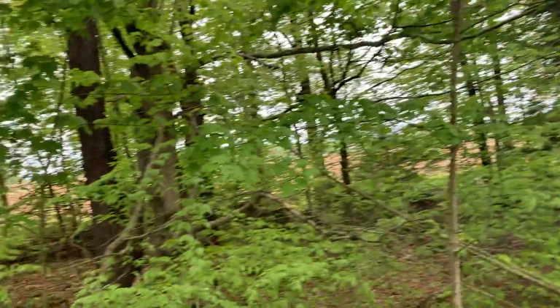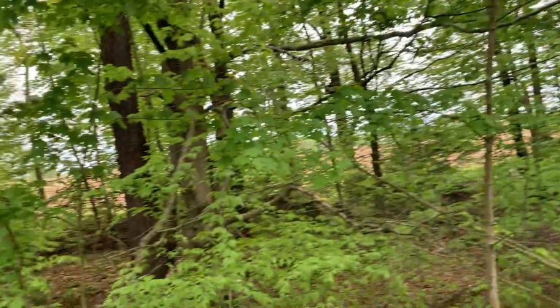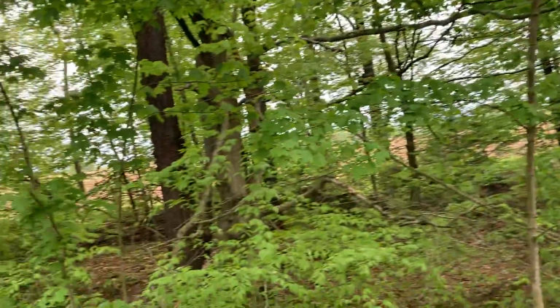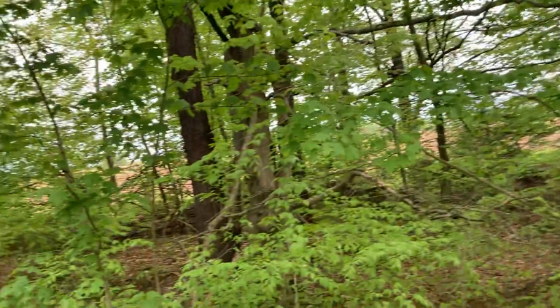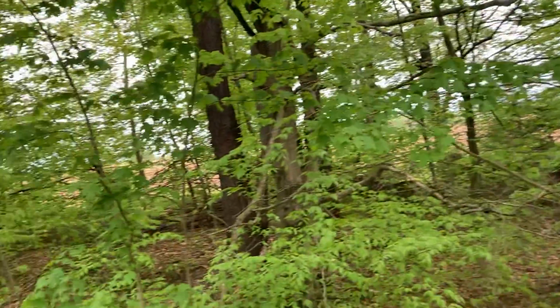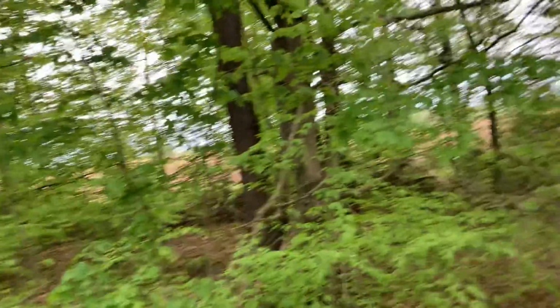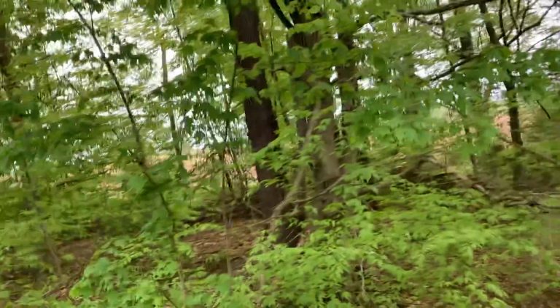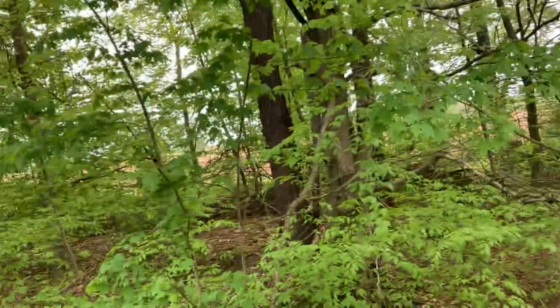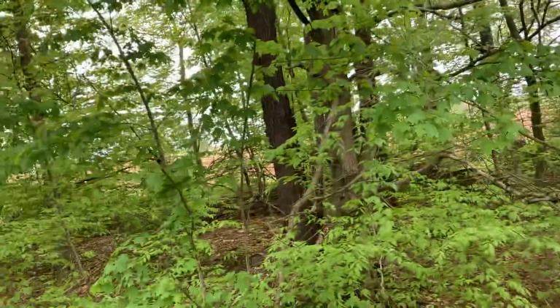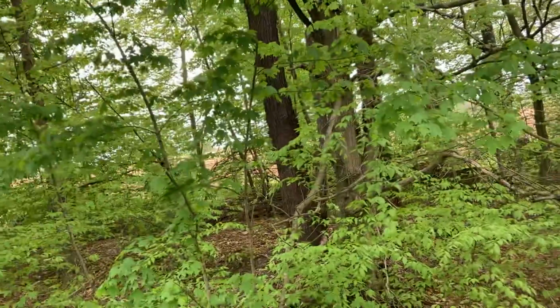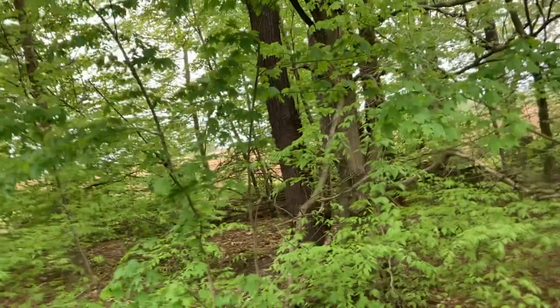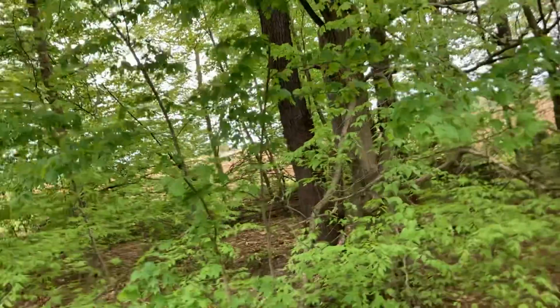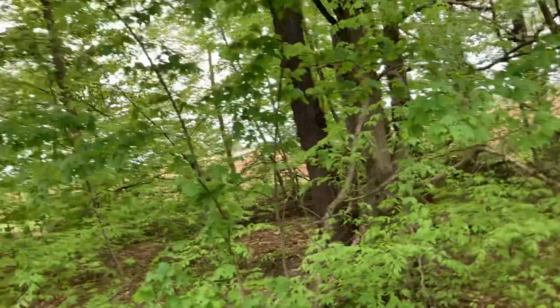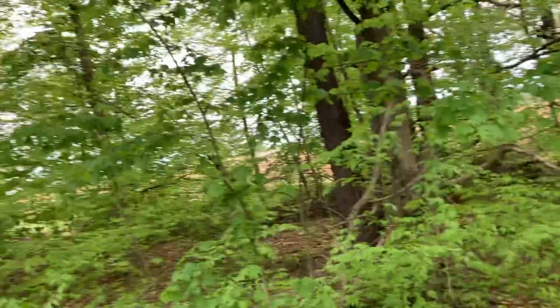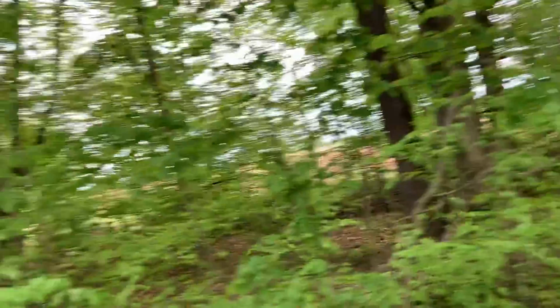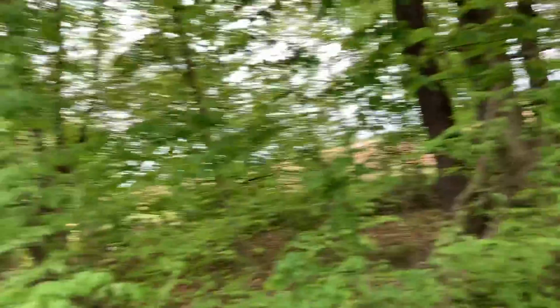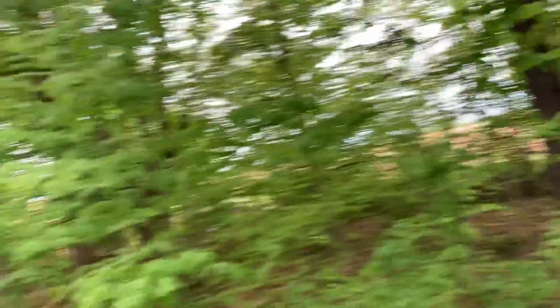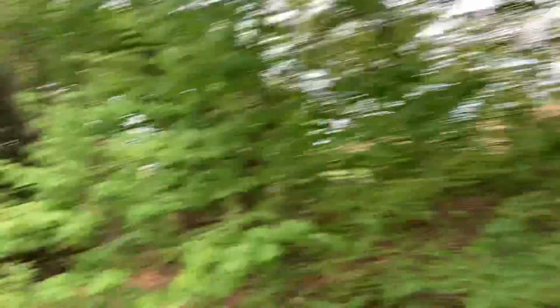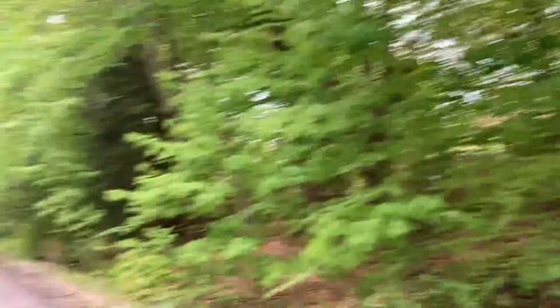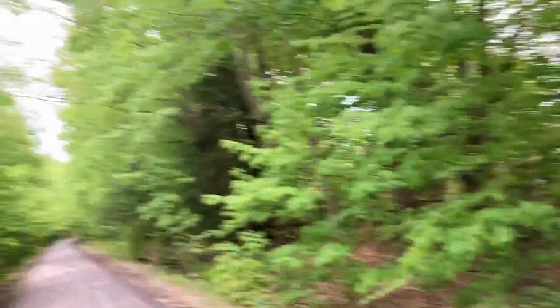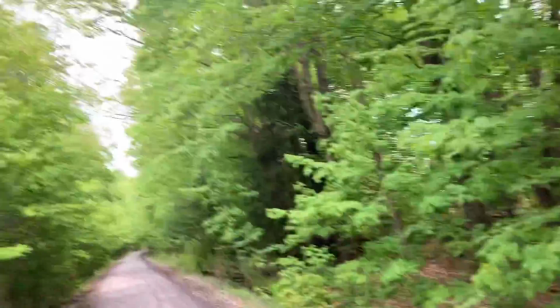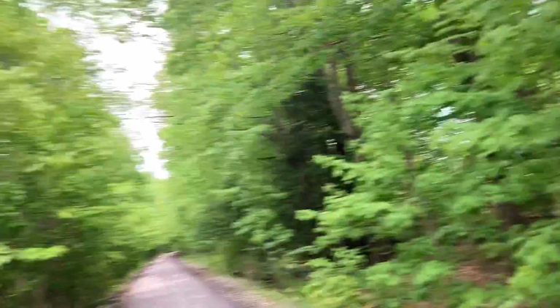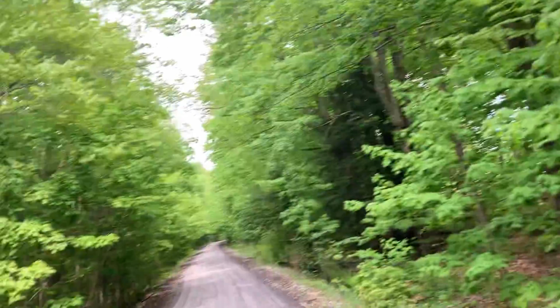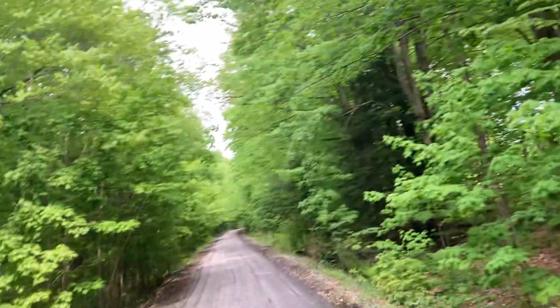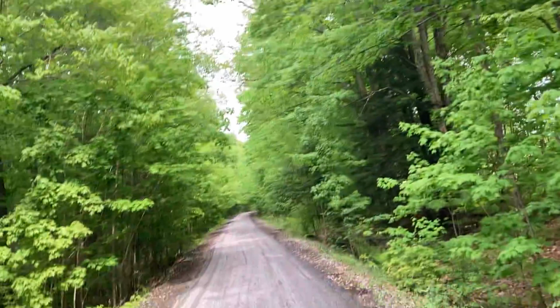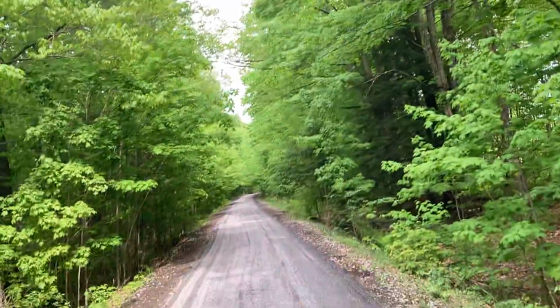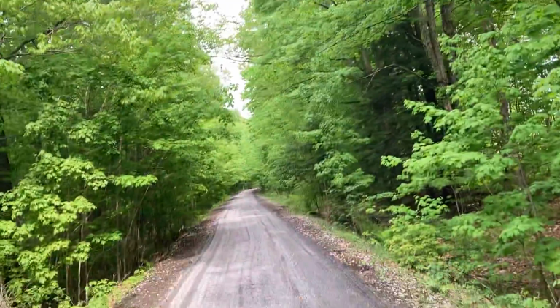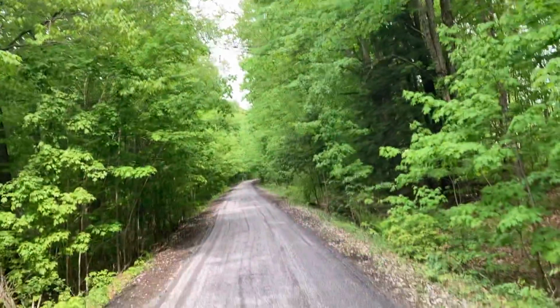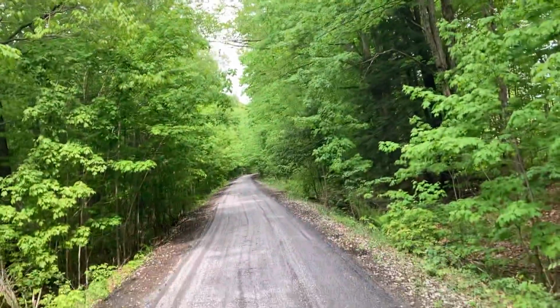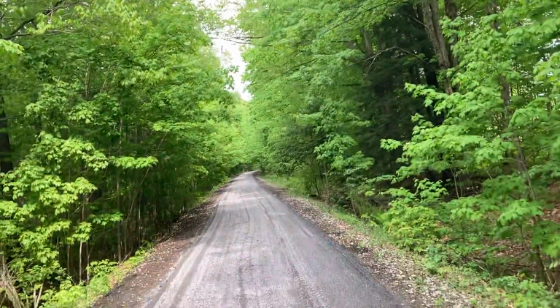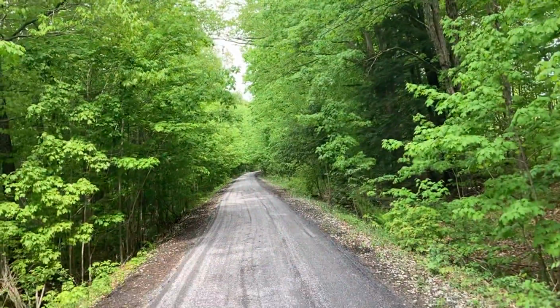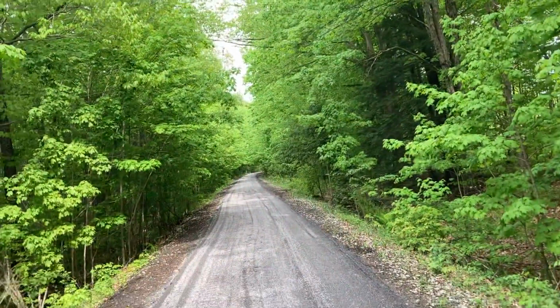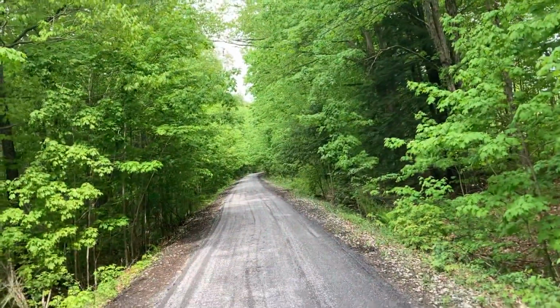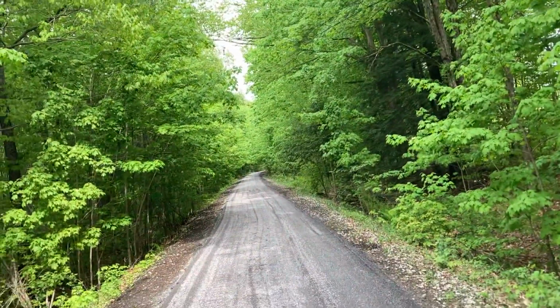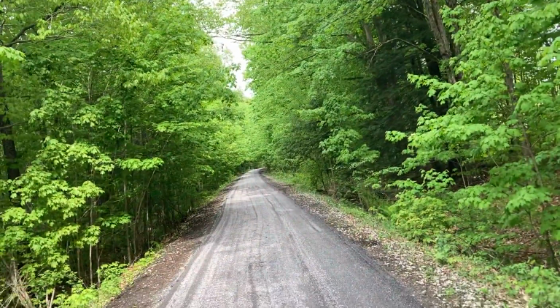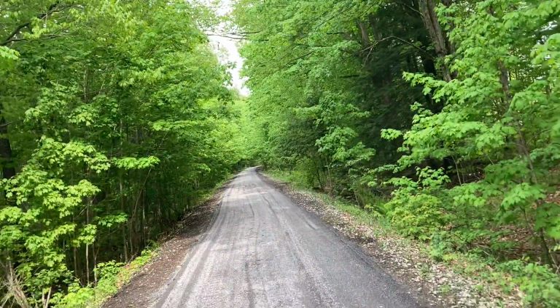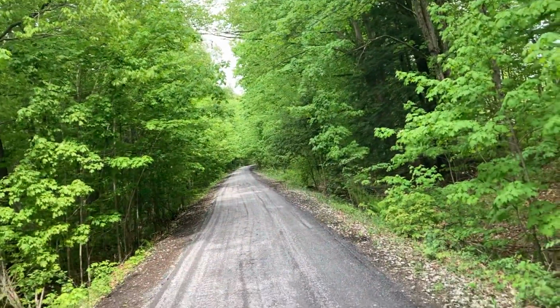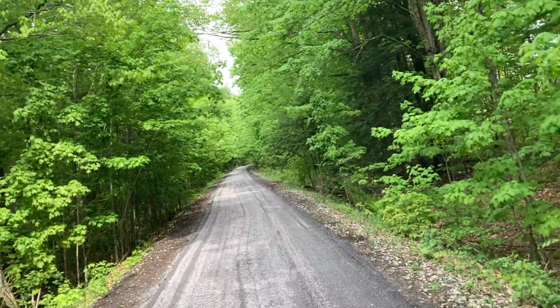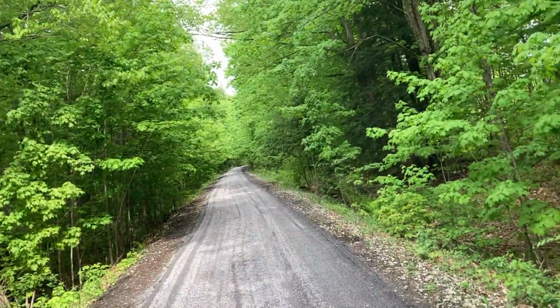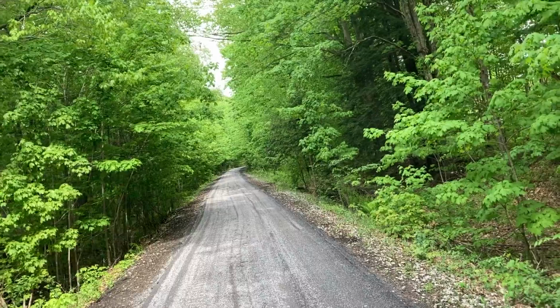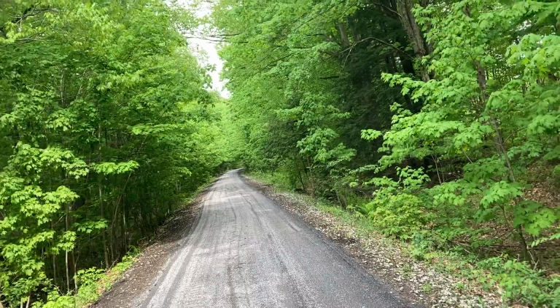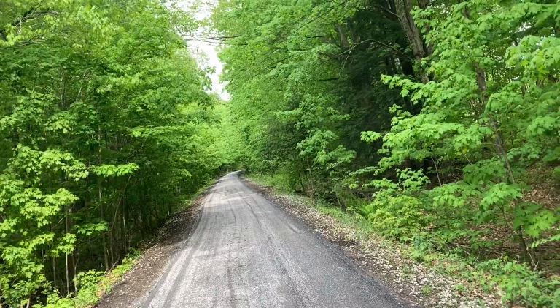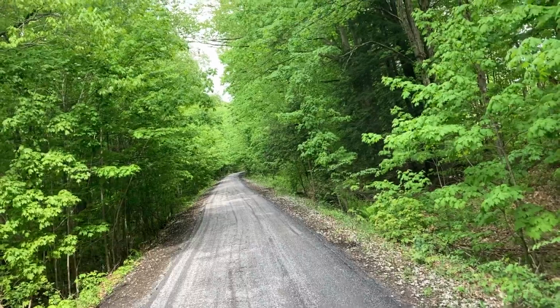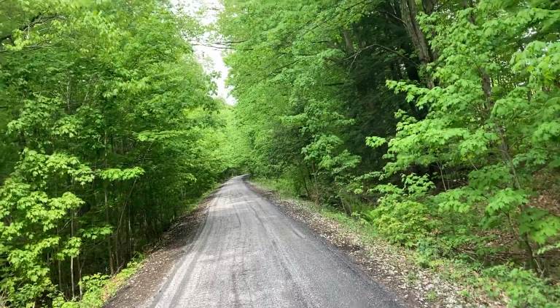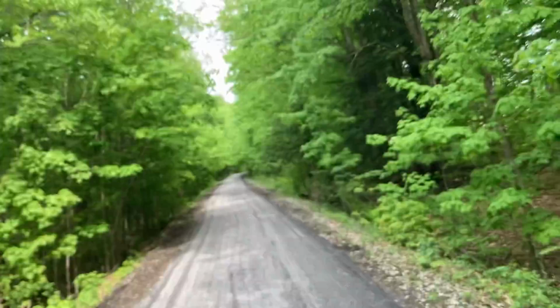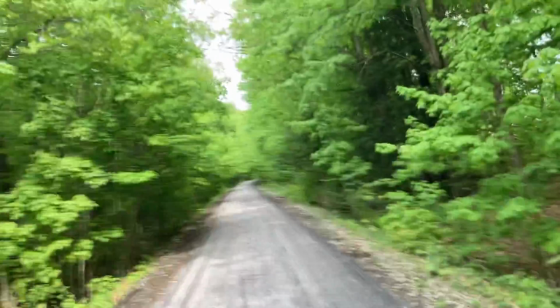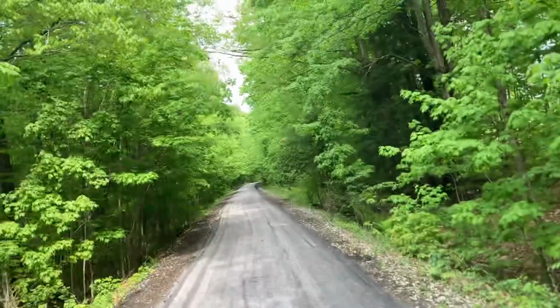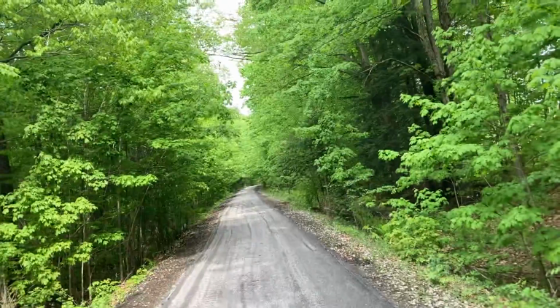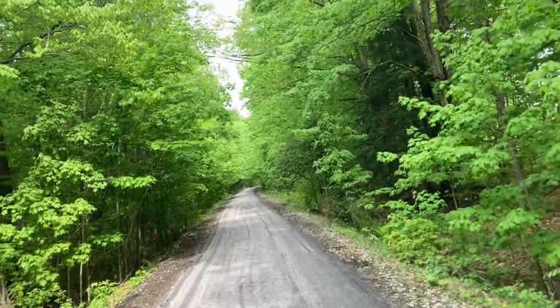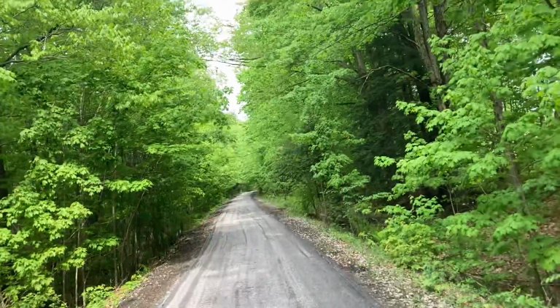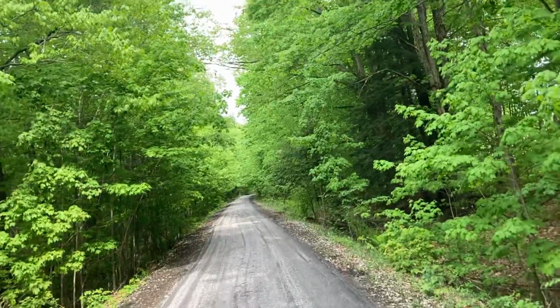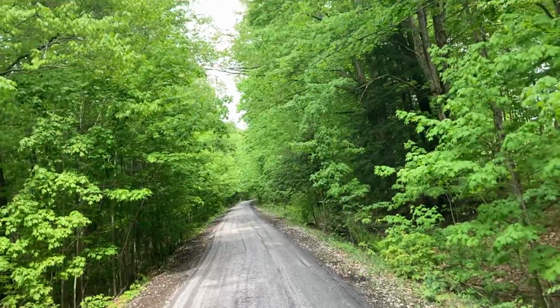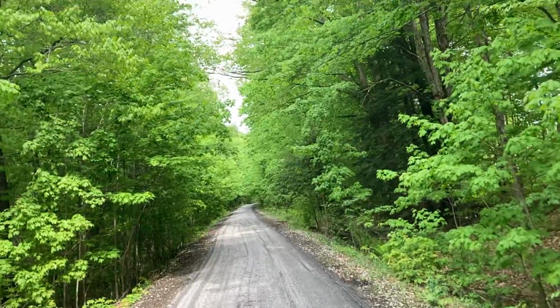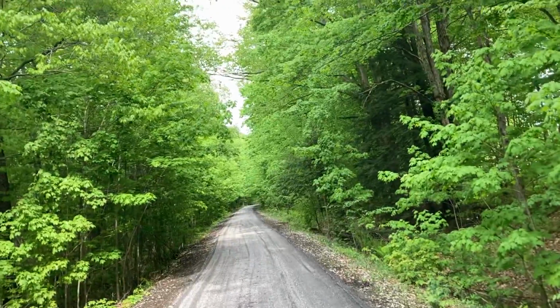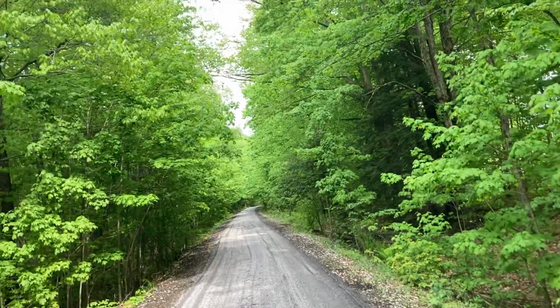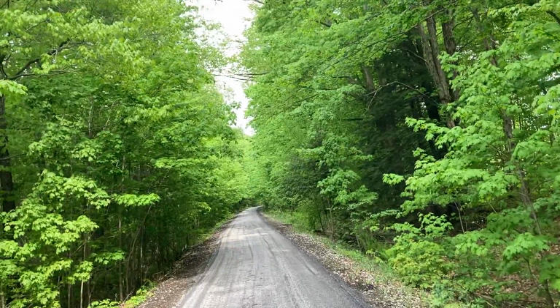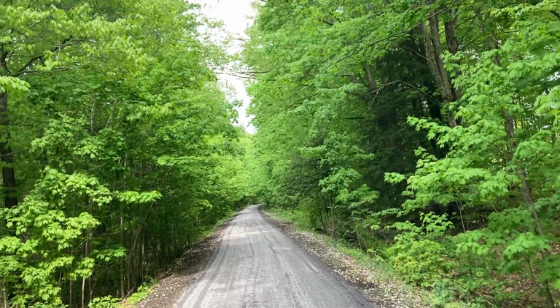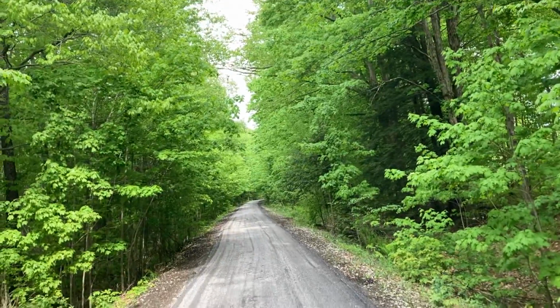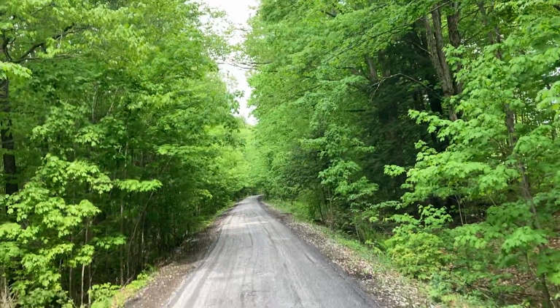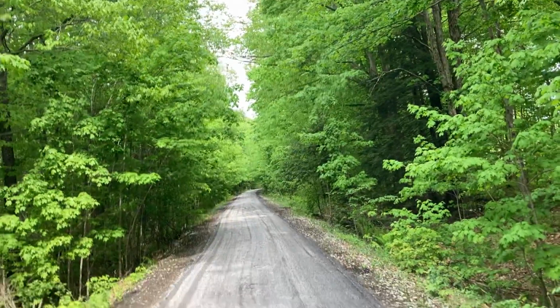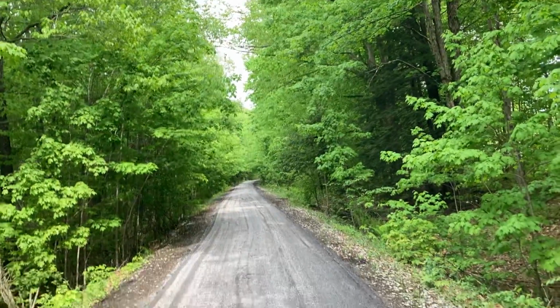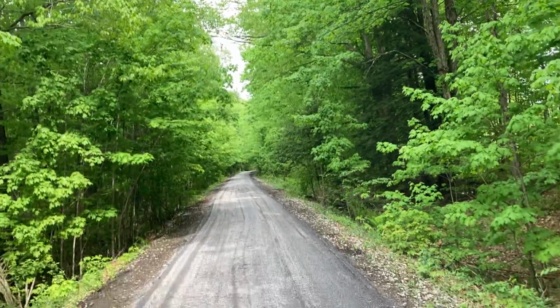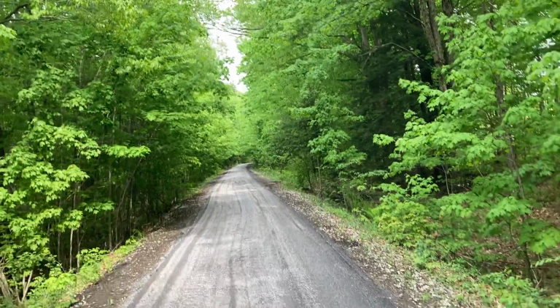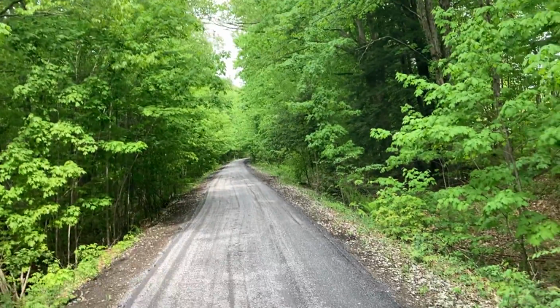If you're in the Kinzu Bridge State Park area, don't just stop for the bridge. Do the trail as well.